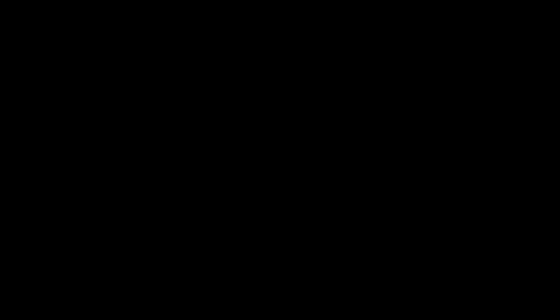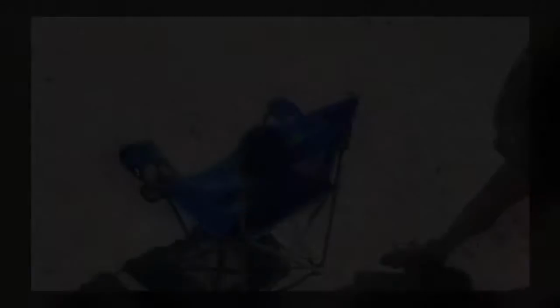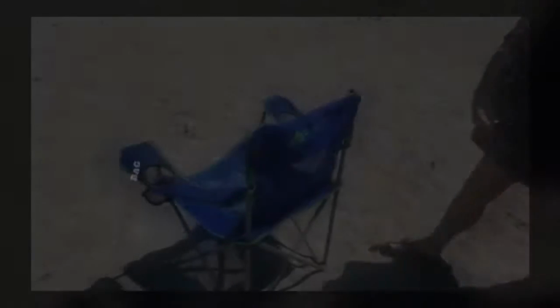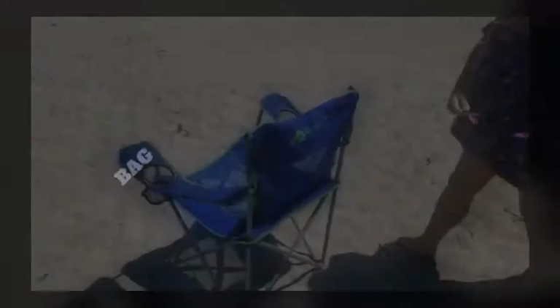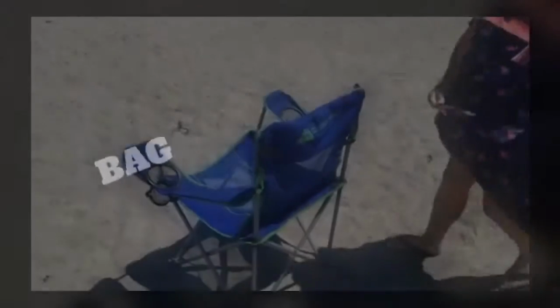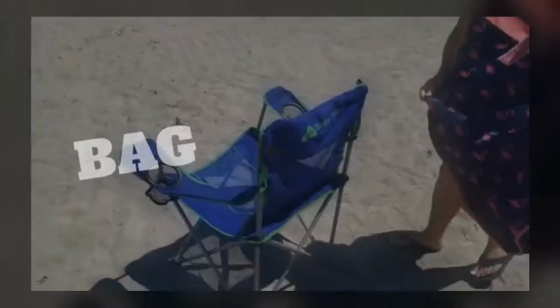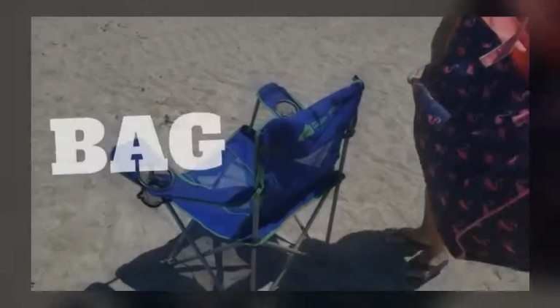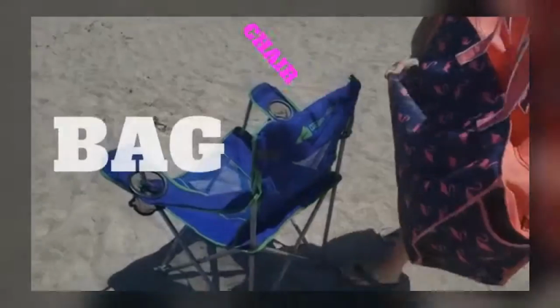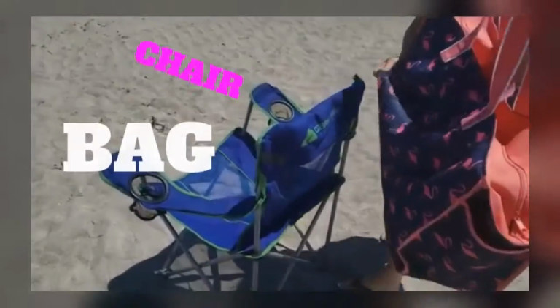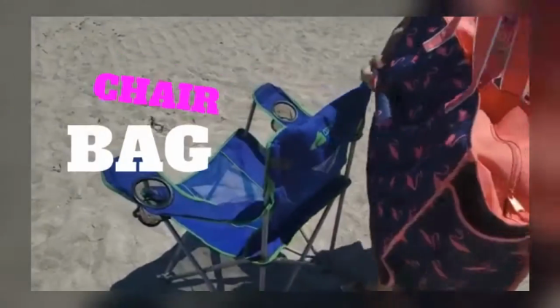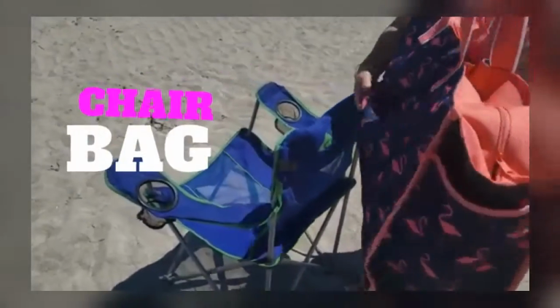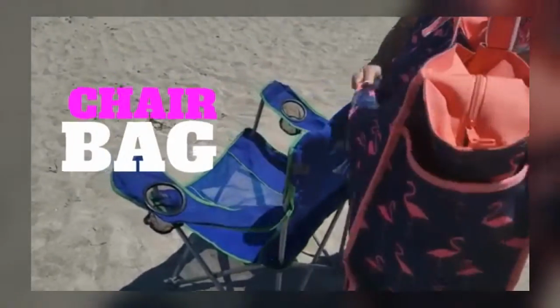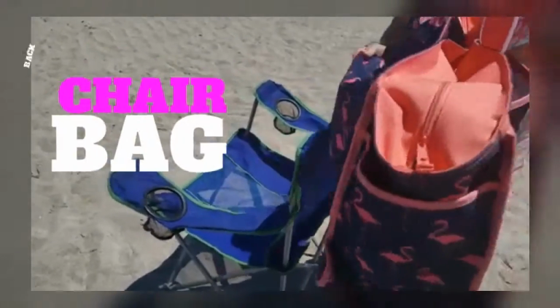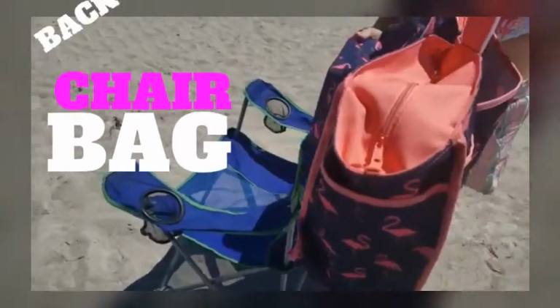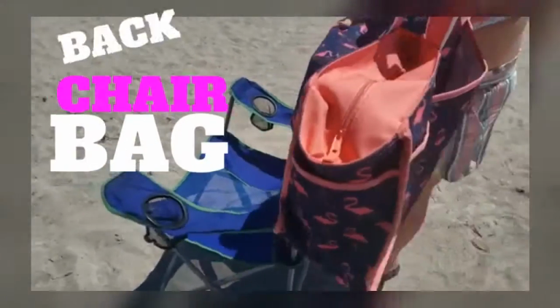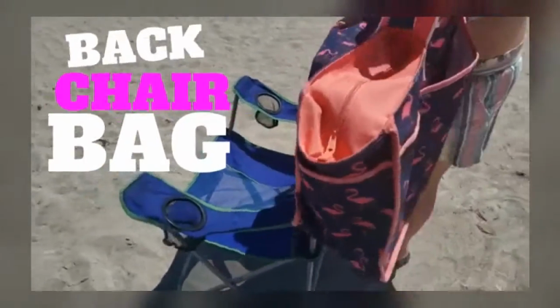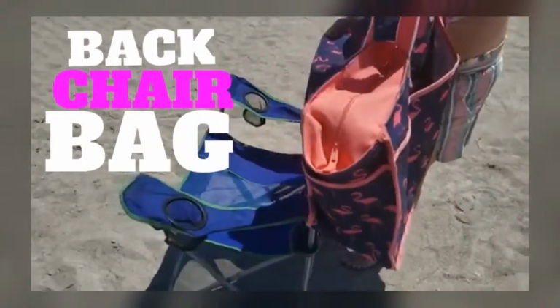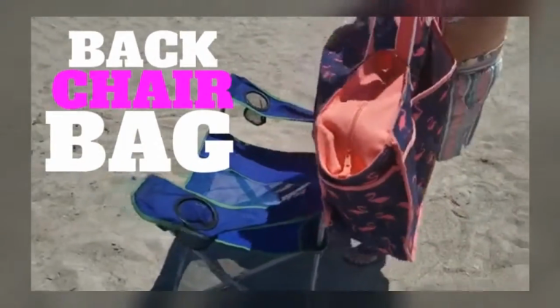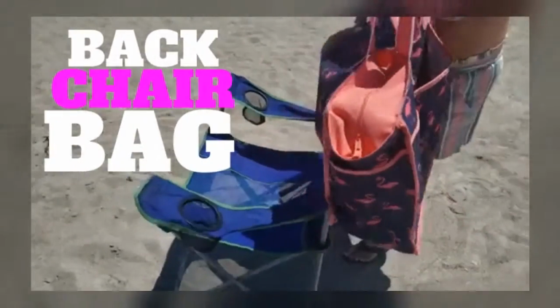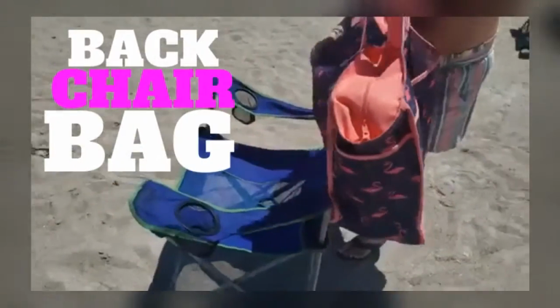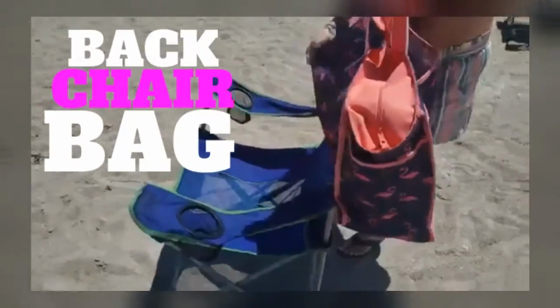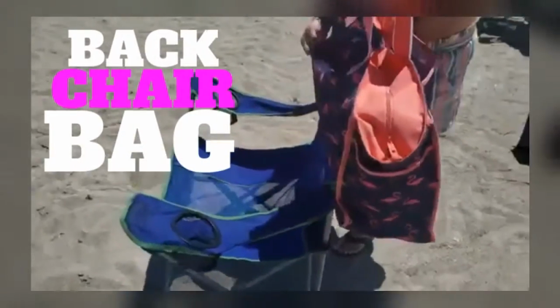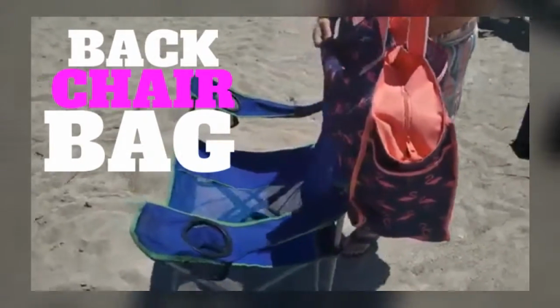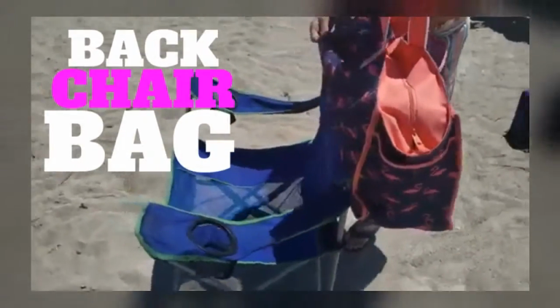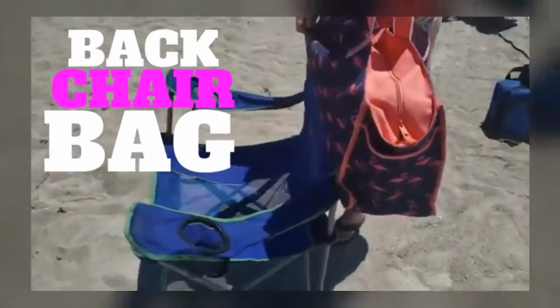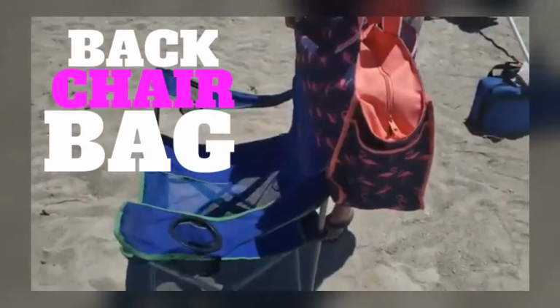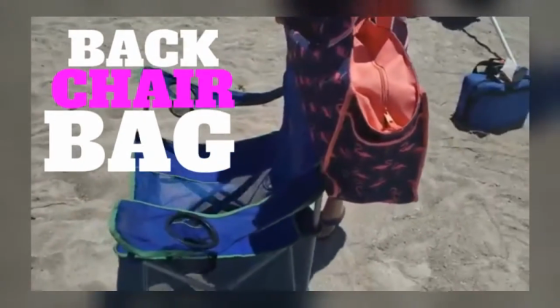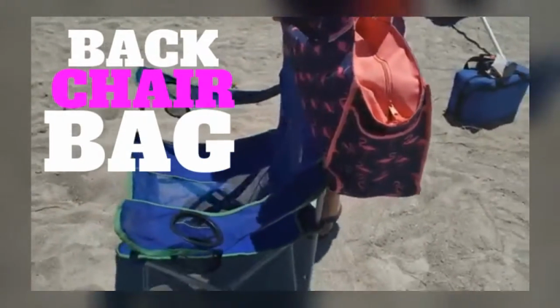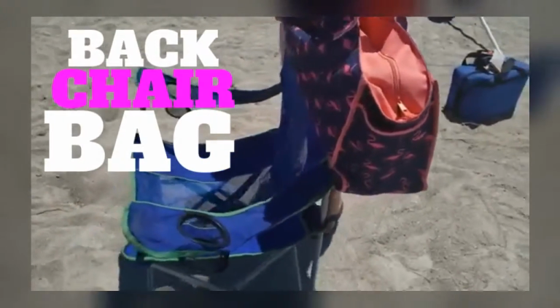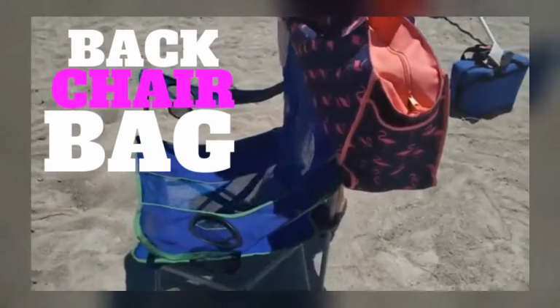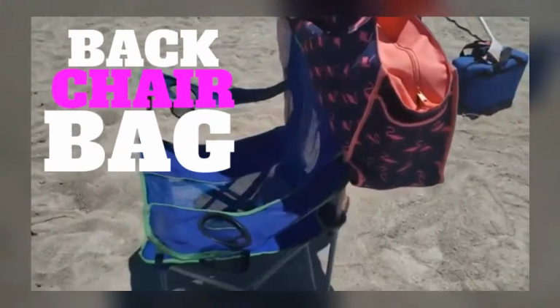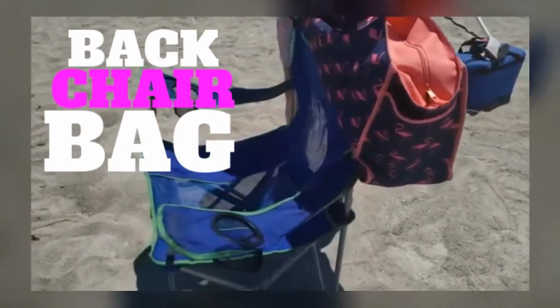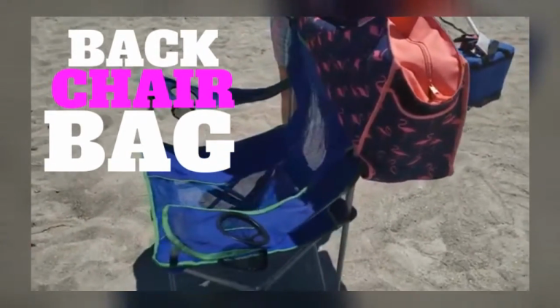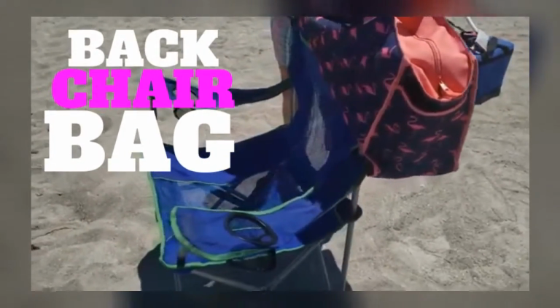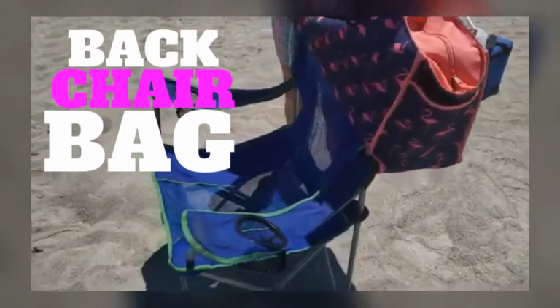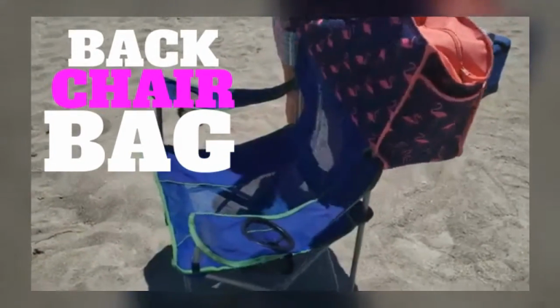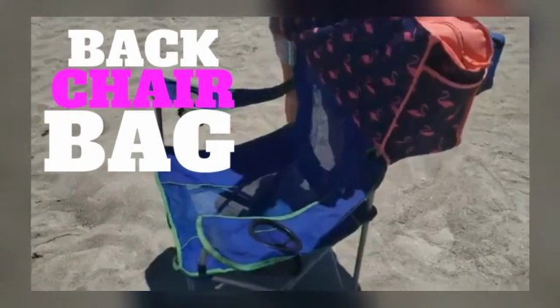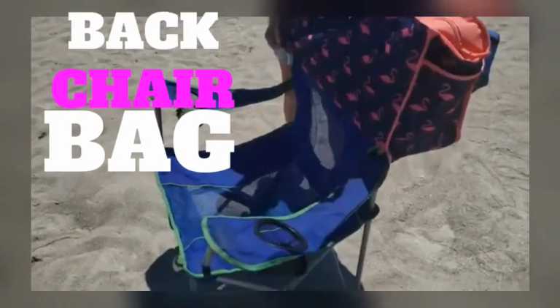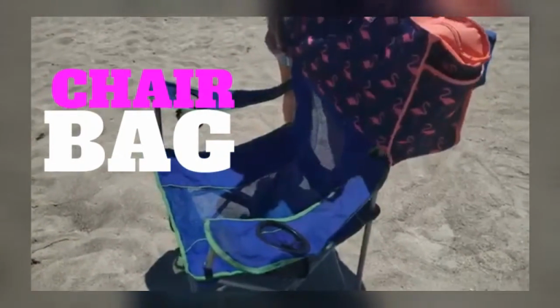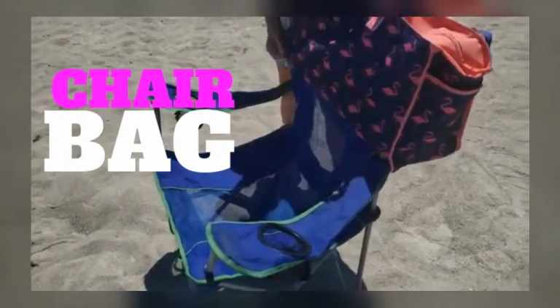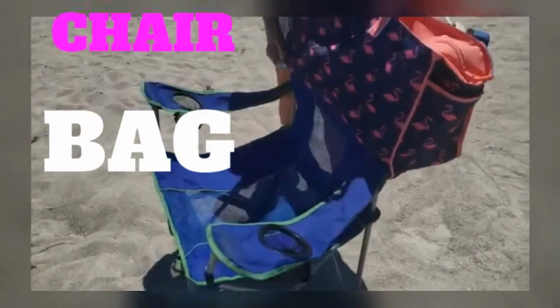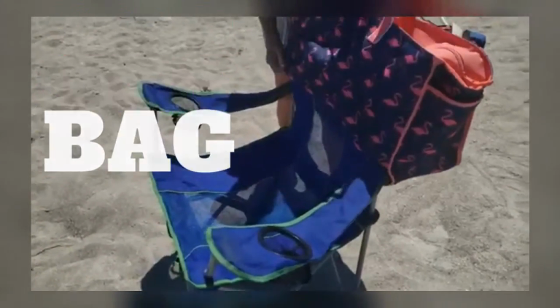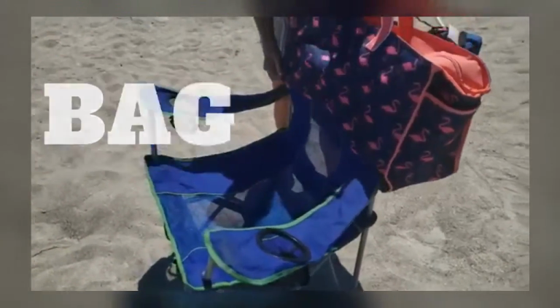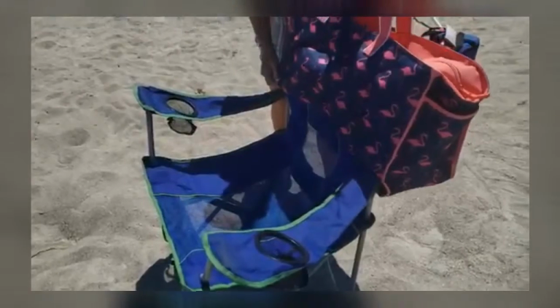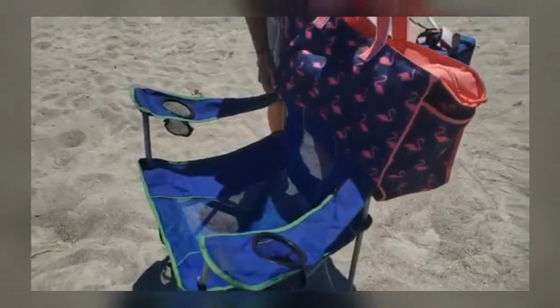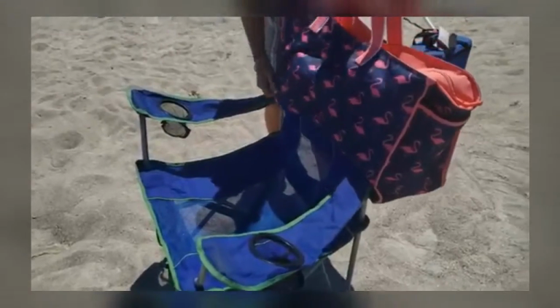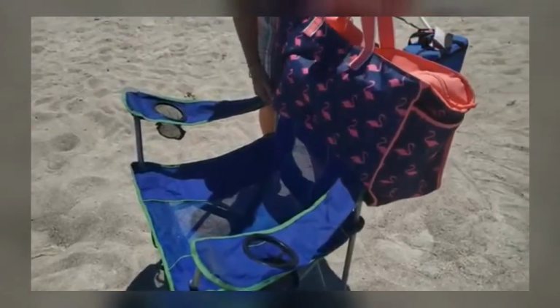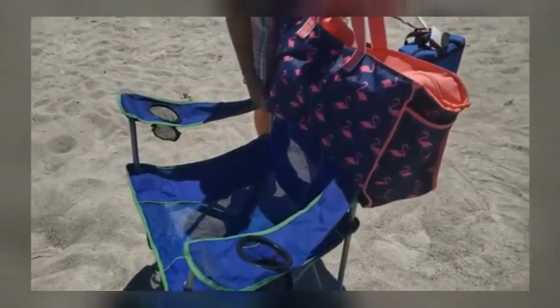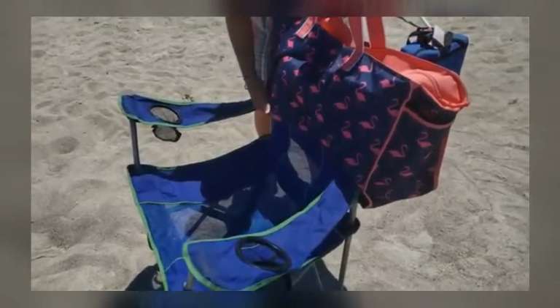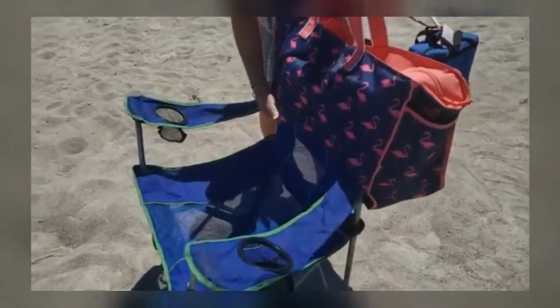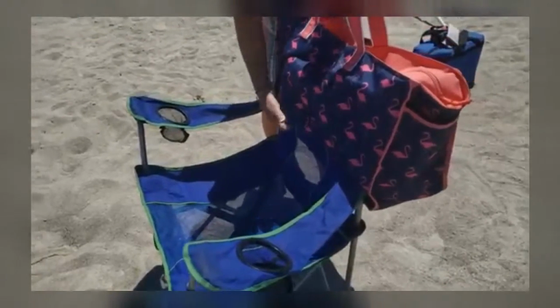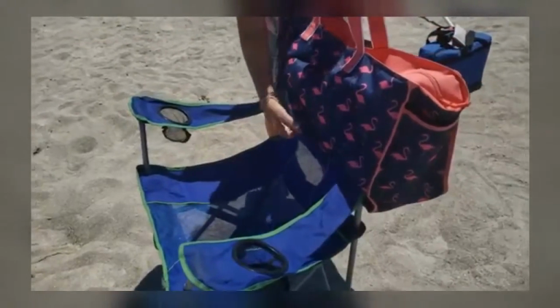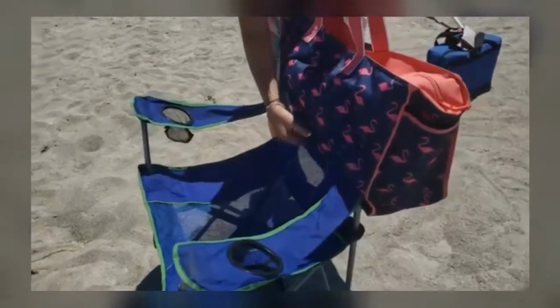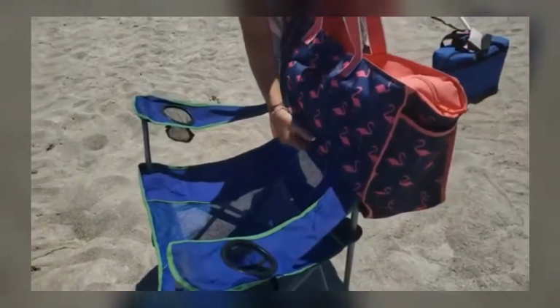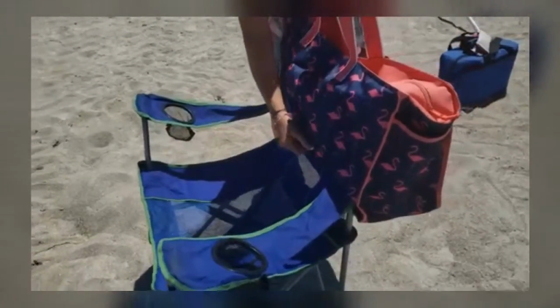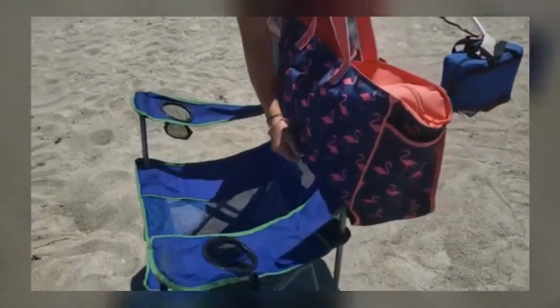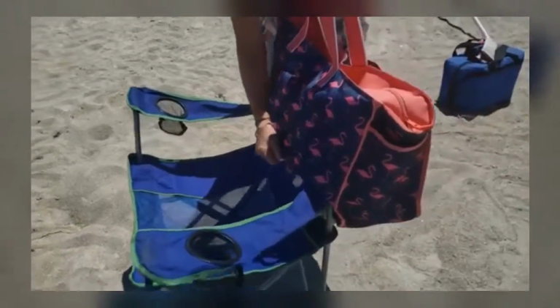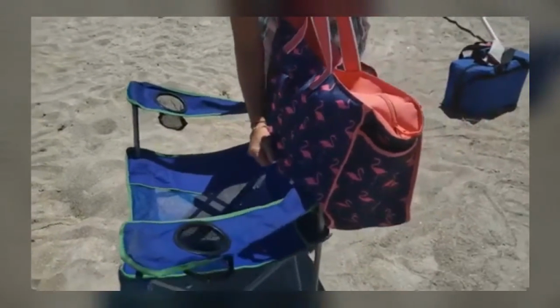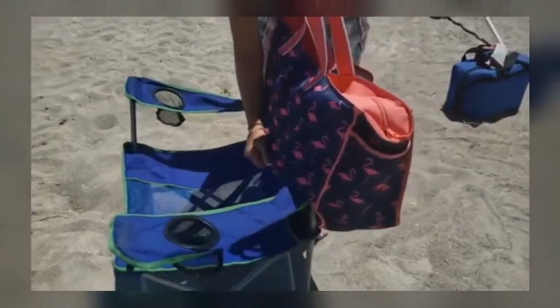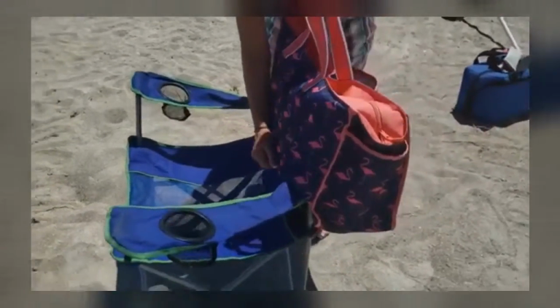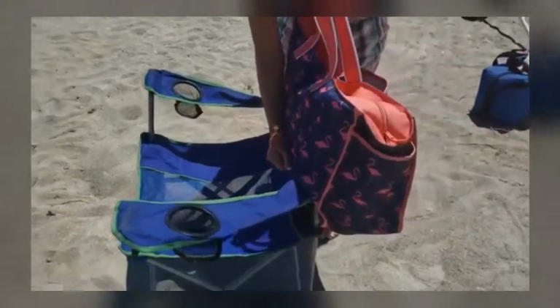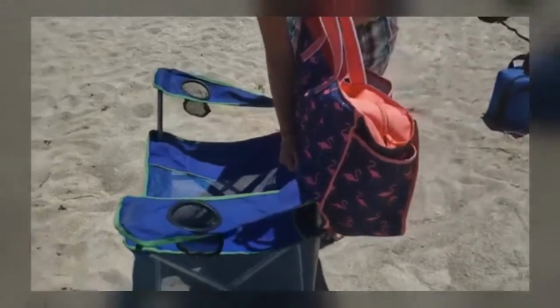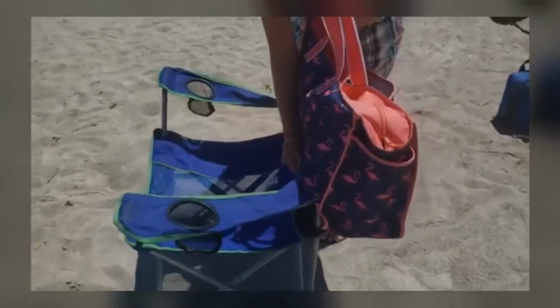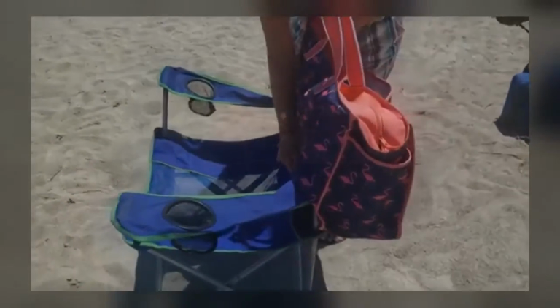Our beach chair bag easily slides over most beach chairs on the market today. As you can see, it keeps your bag off the sand.